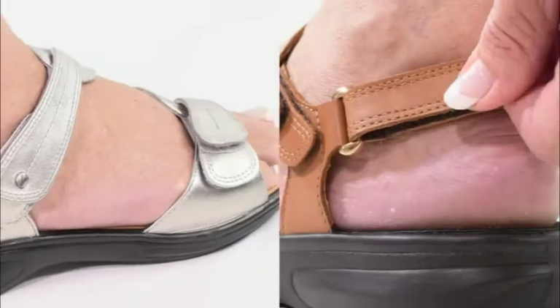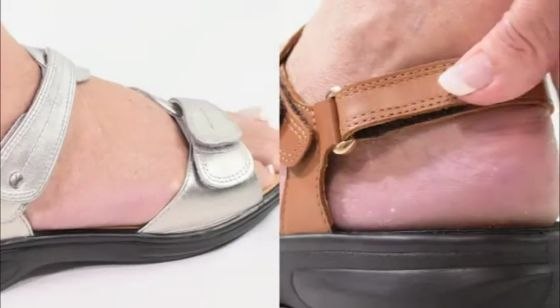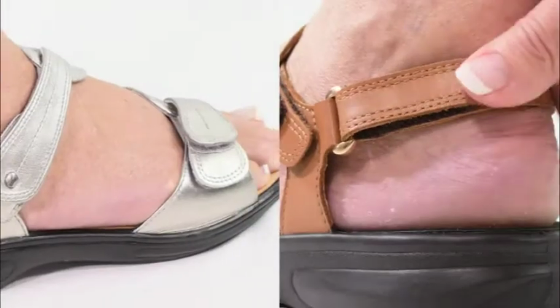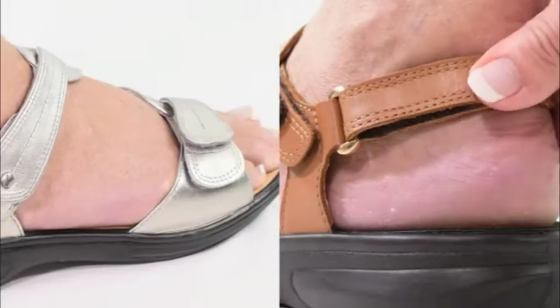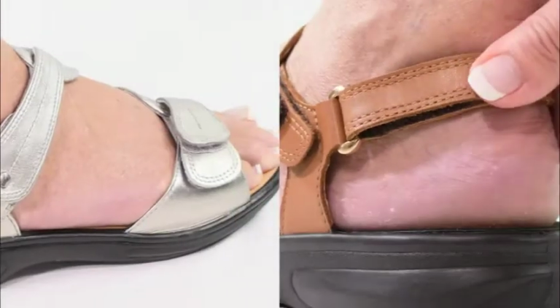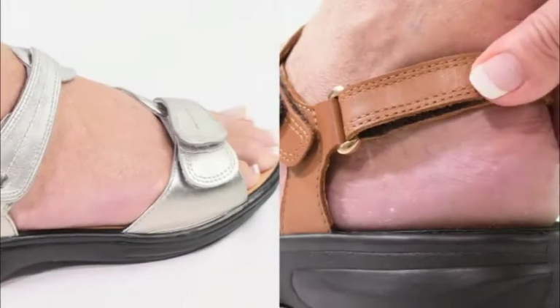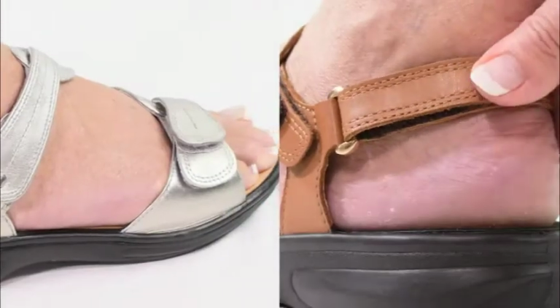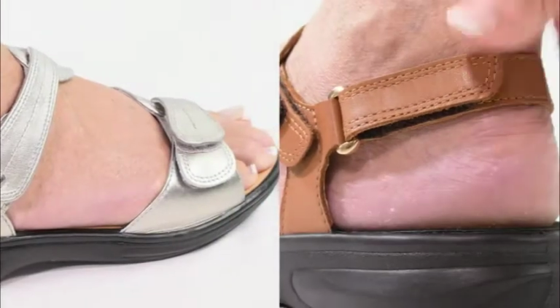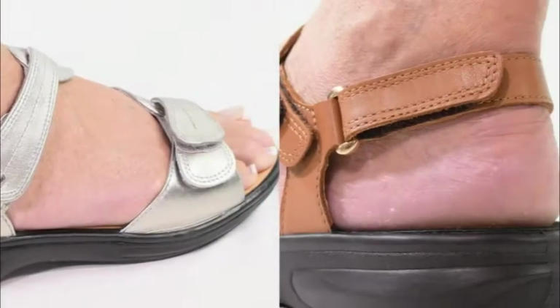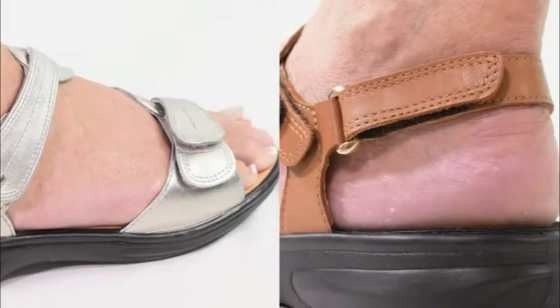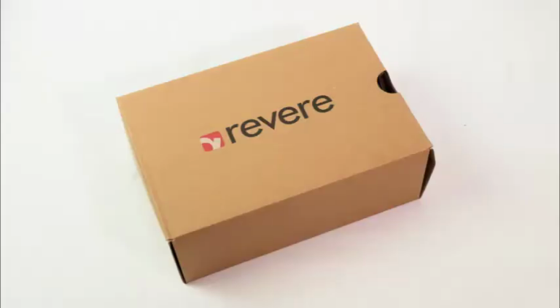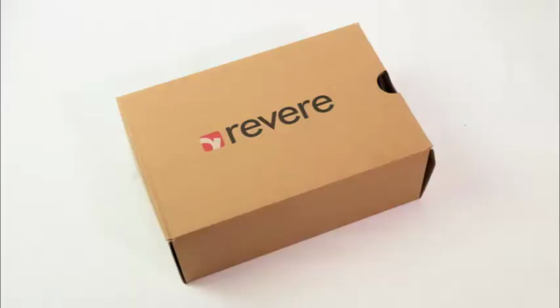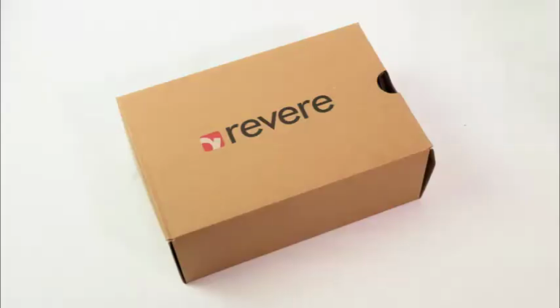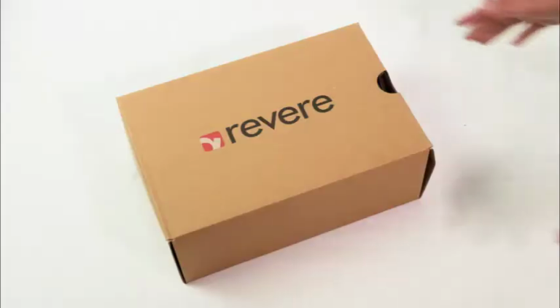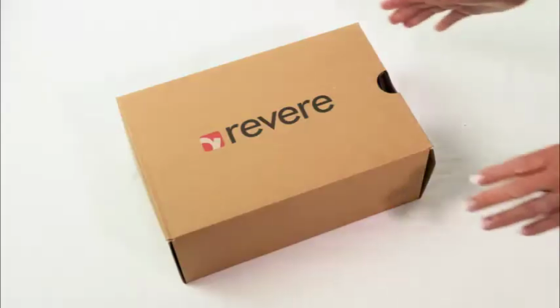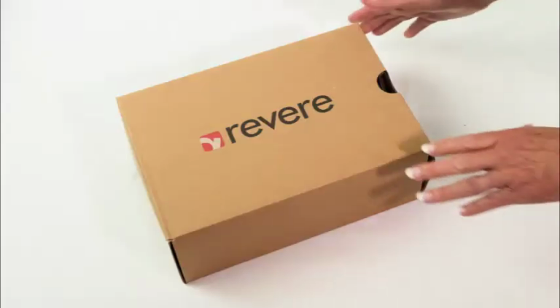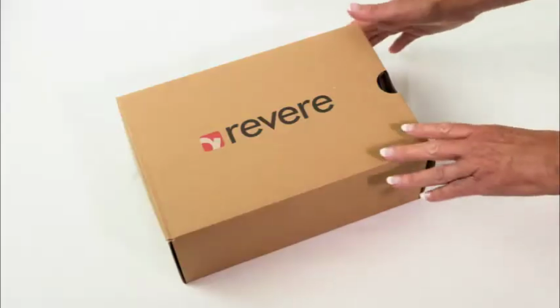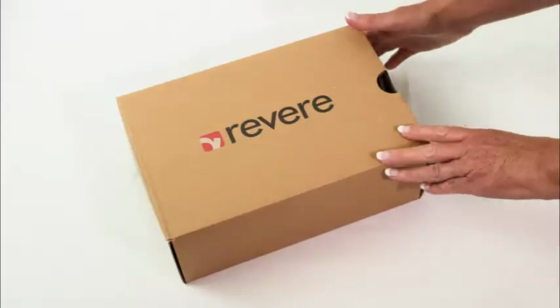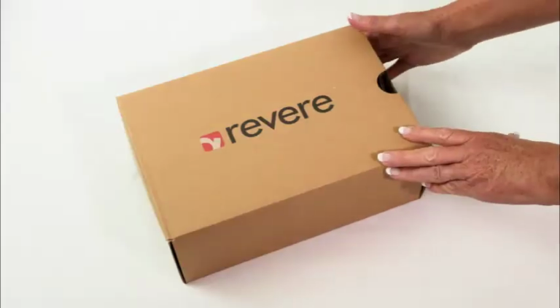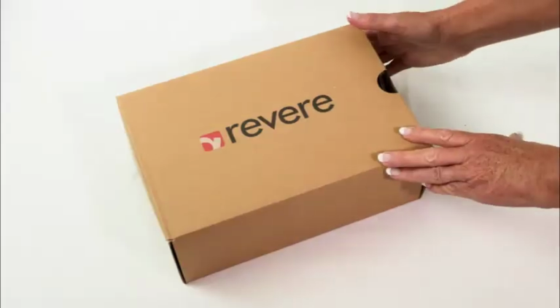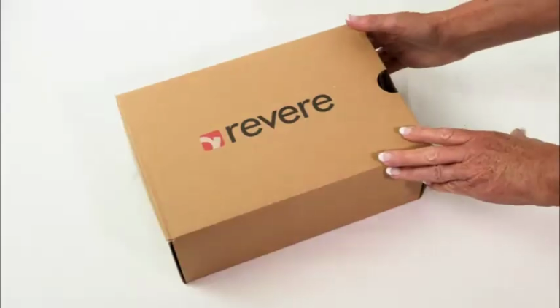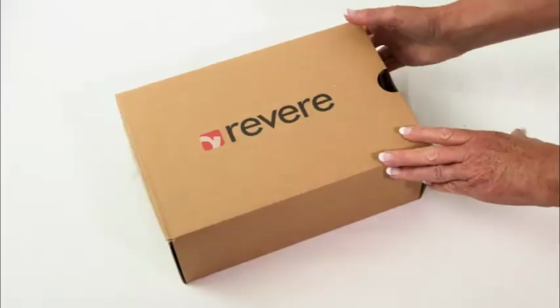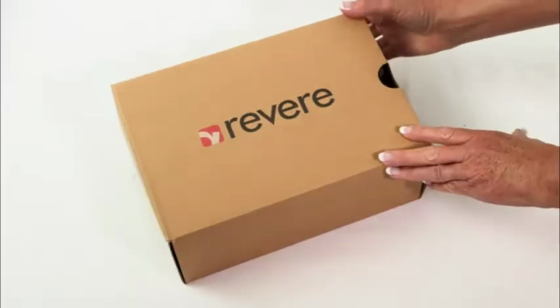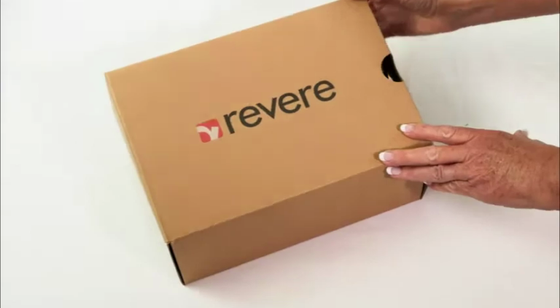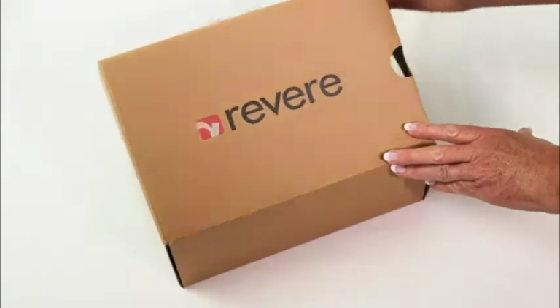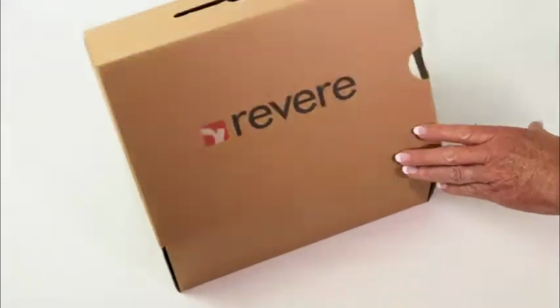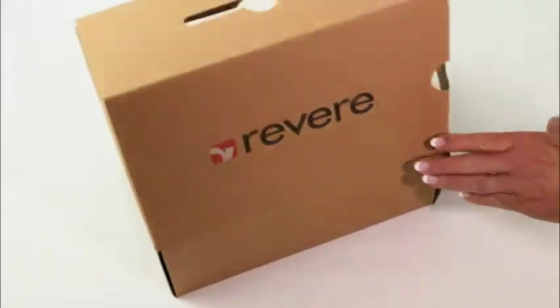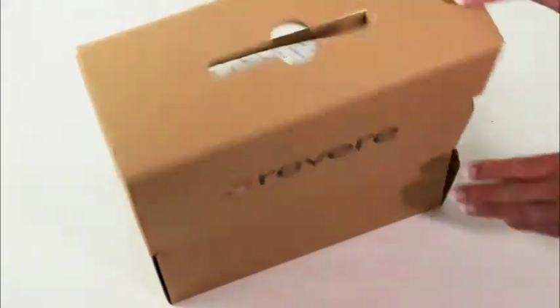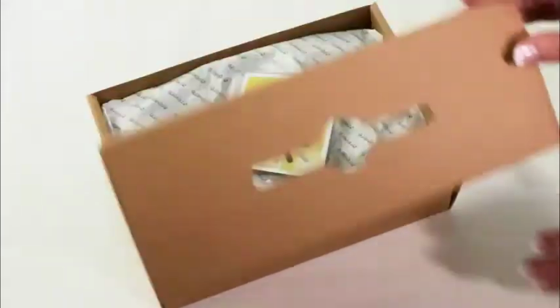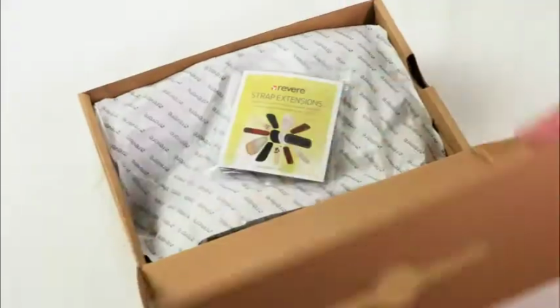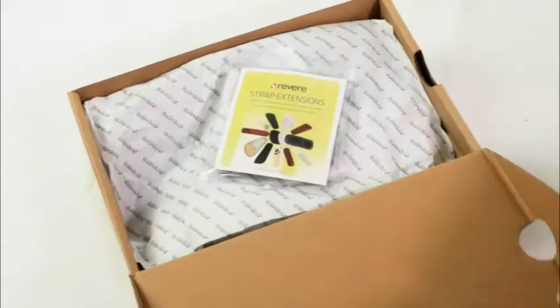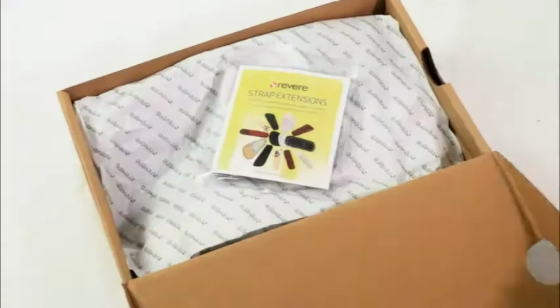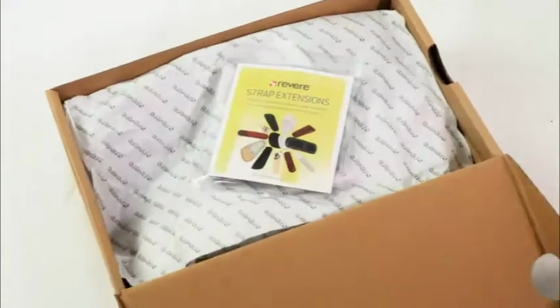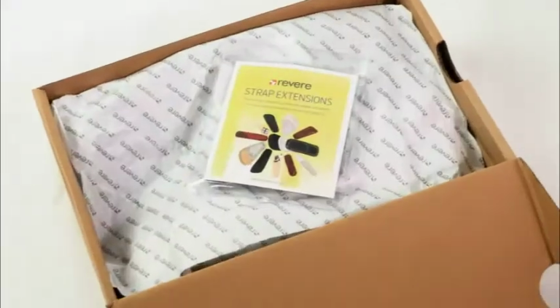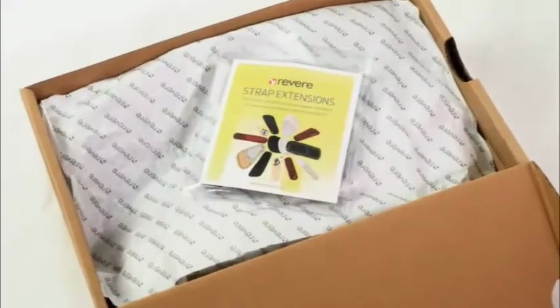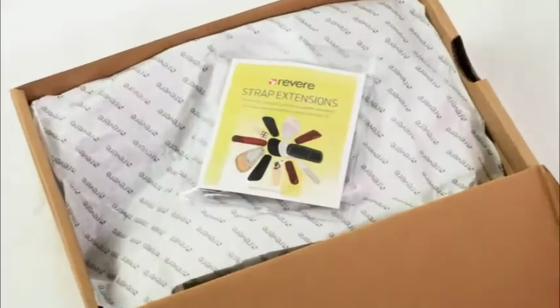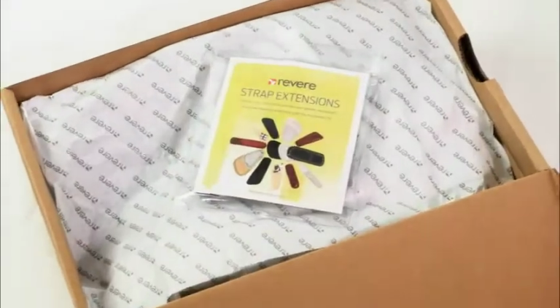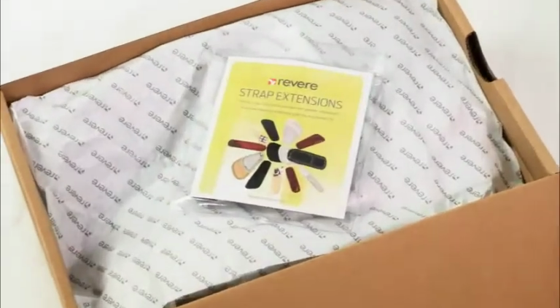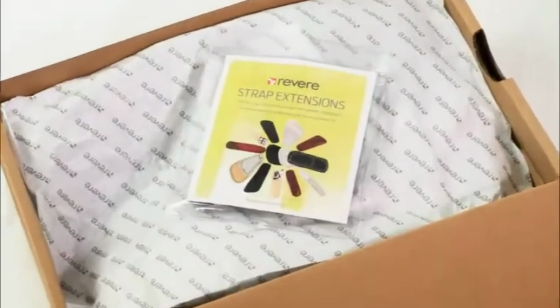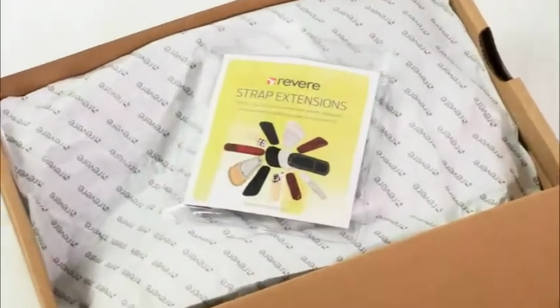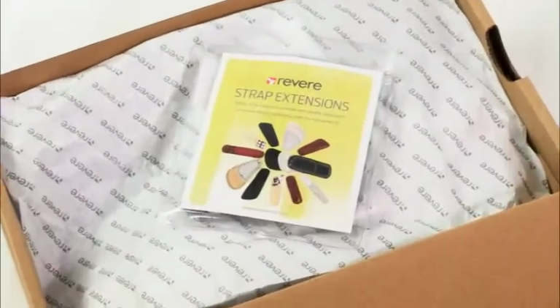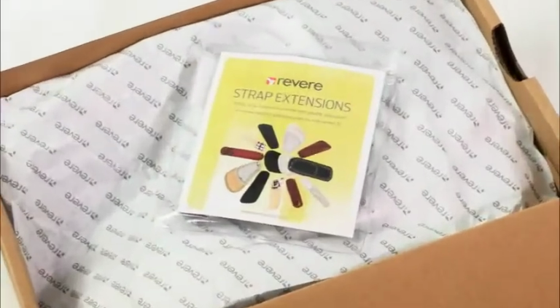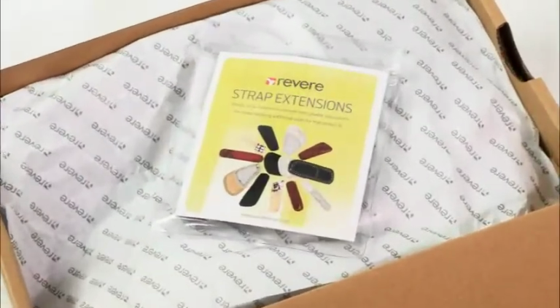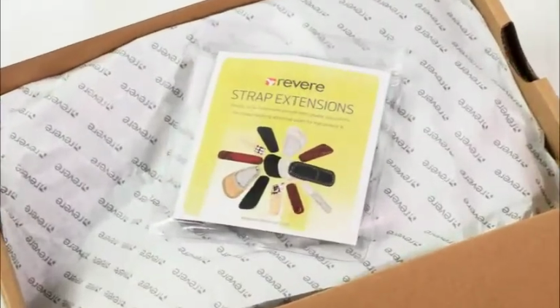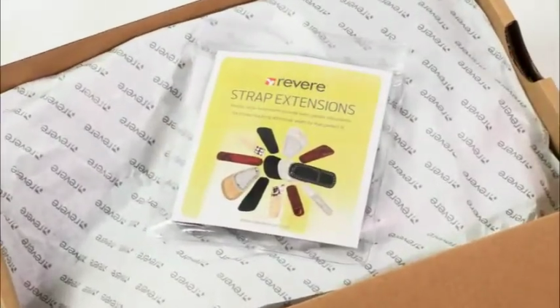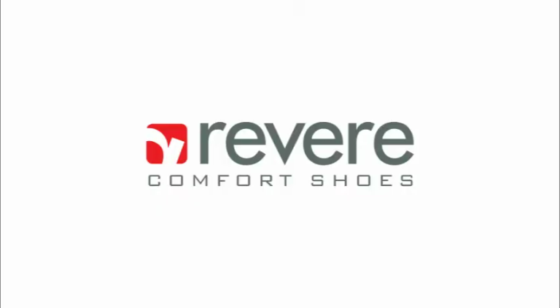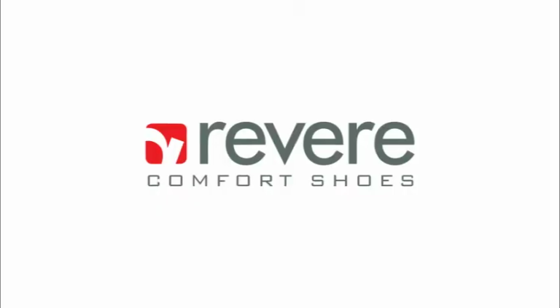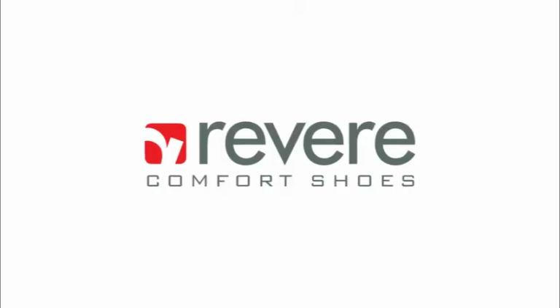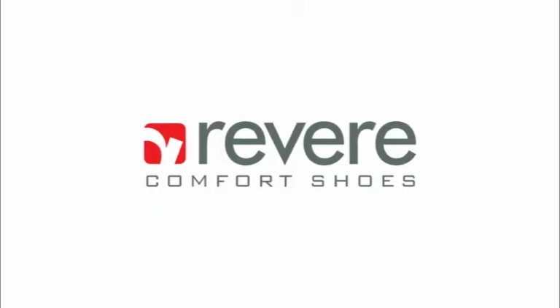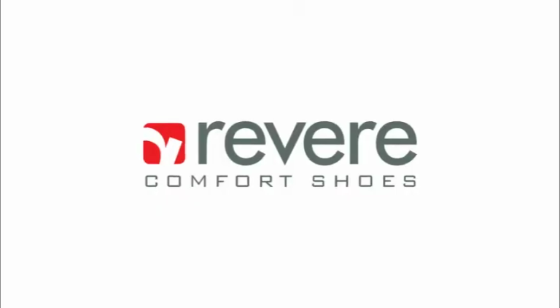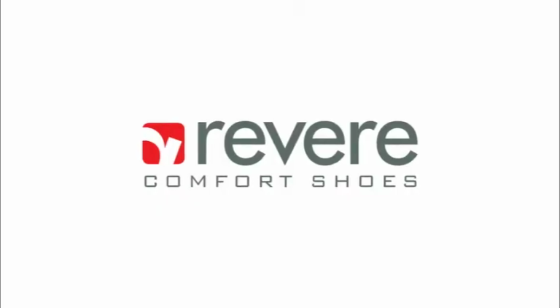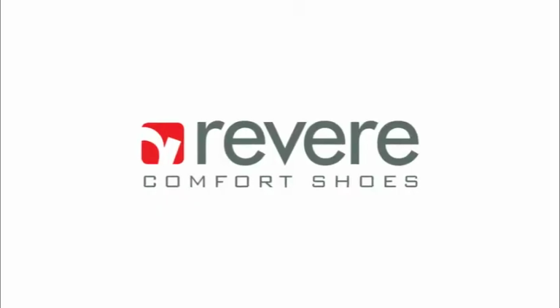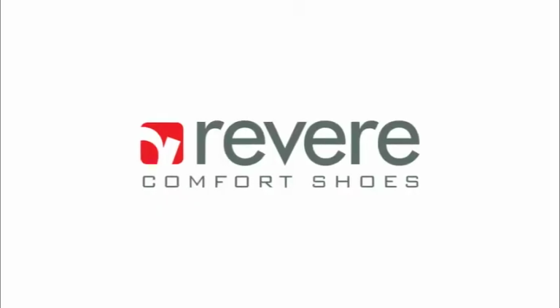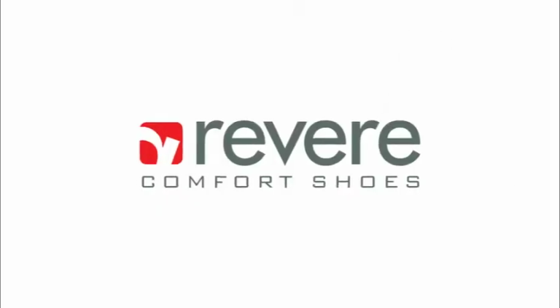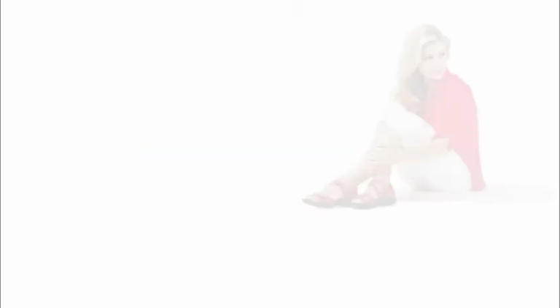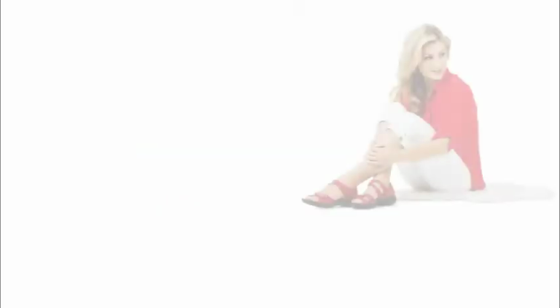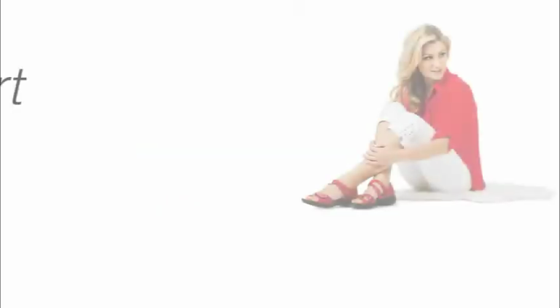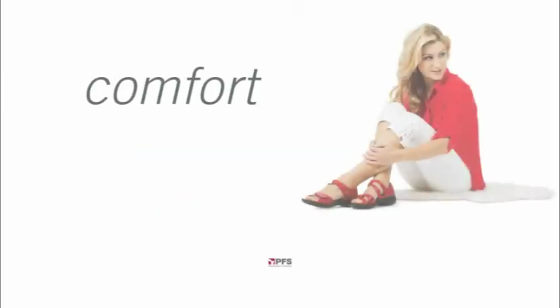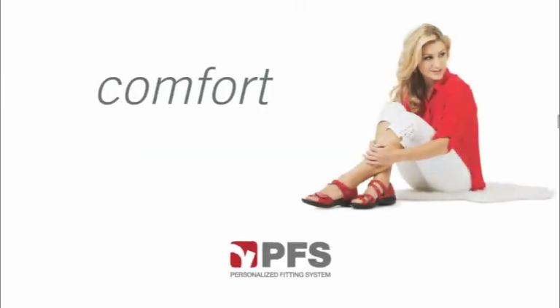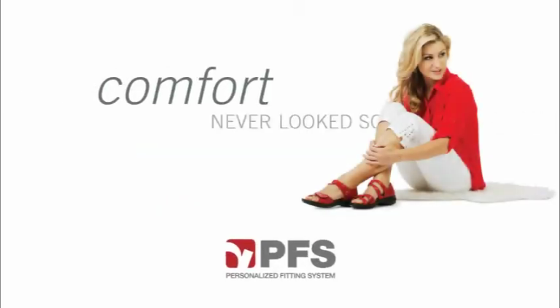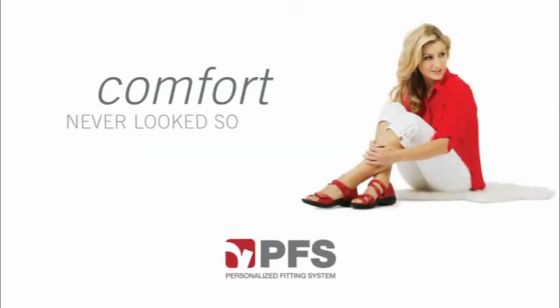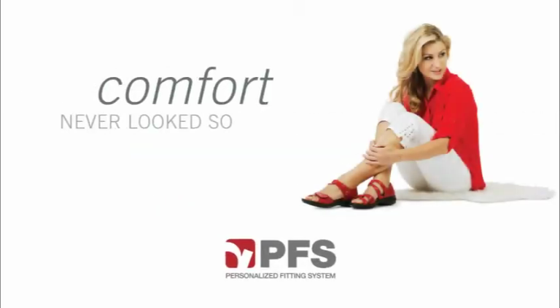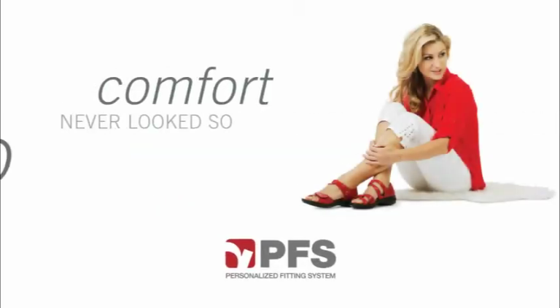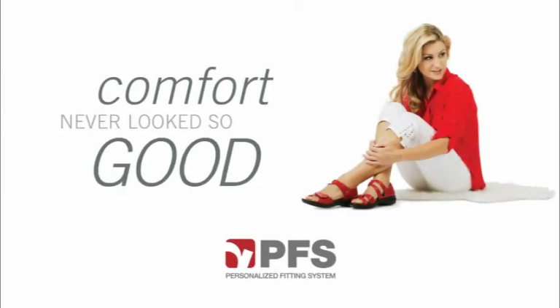Every sandal comes with a pair of our matching strap extensions for your perfect fit. Revere — comfort never looks so good.